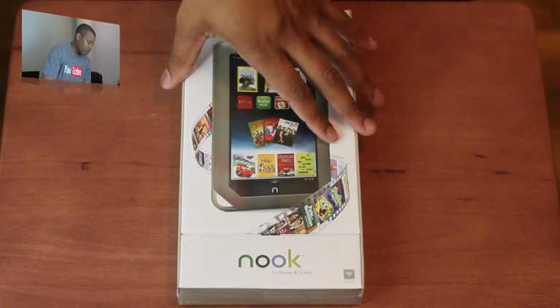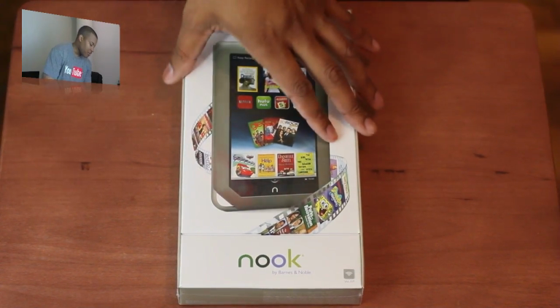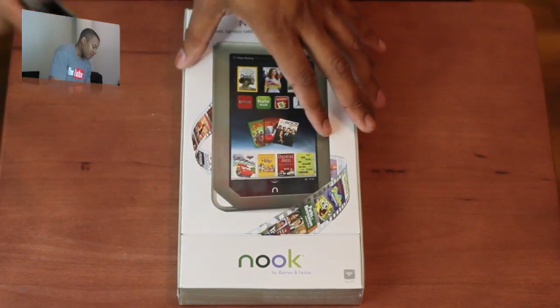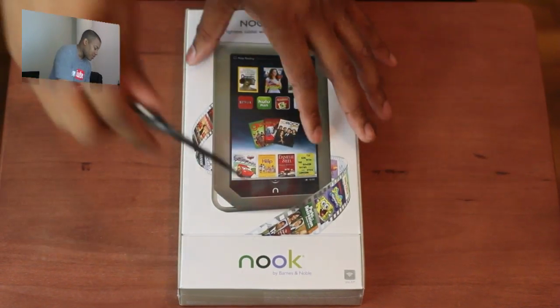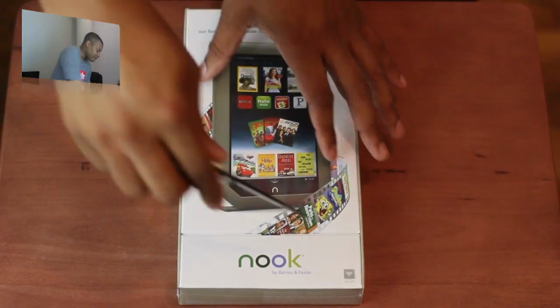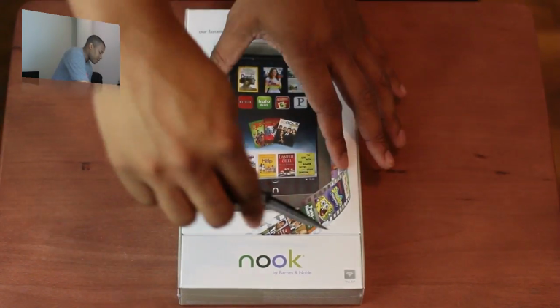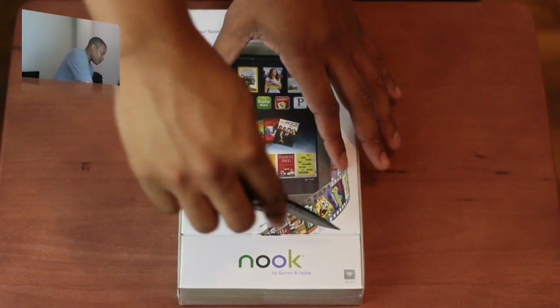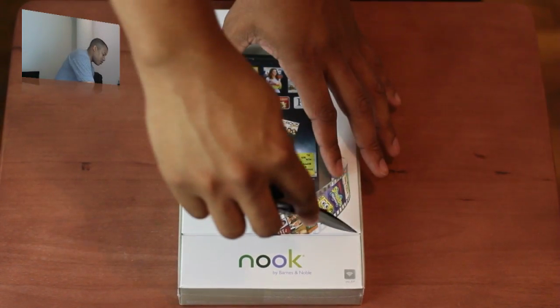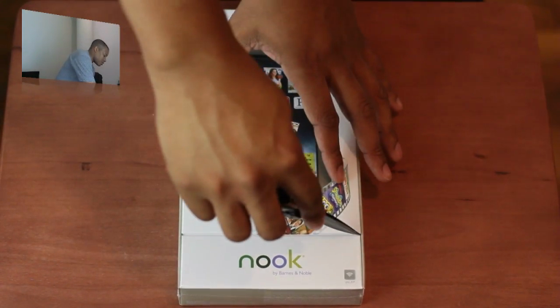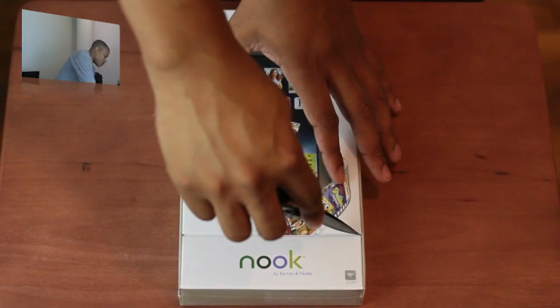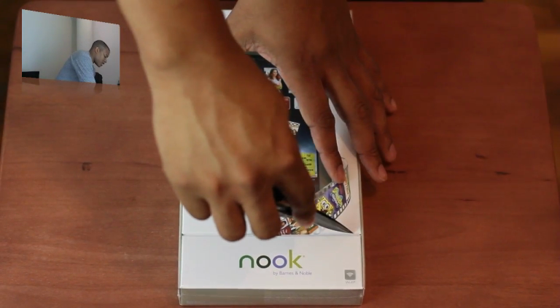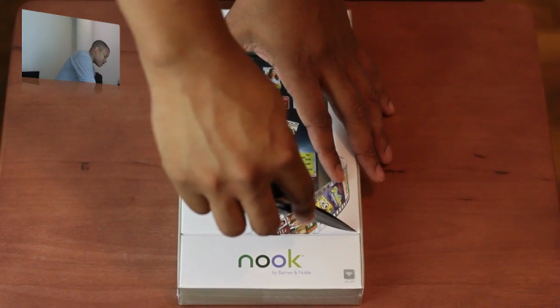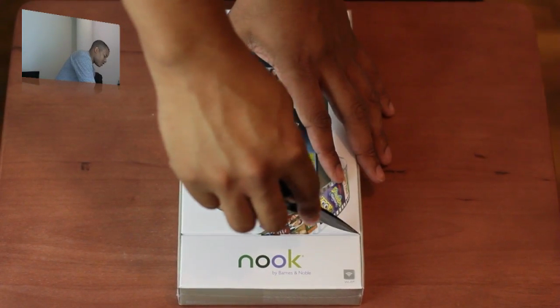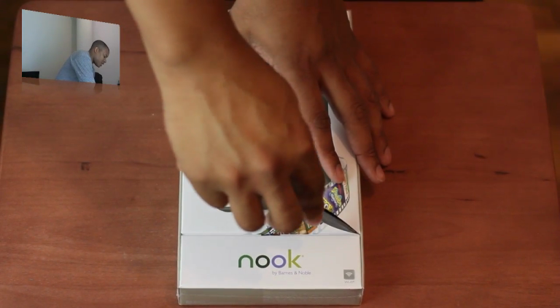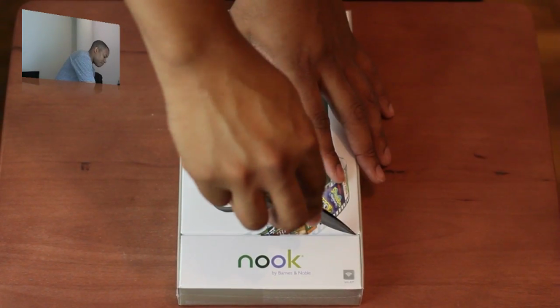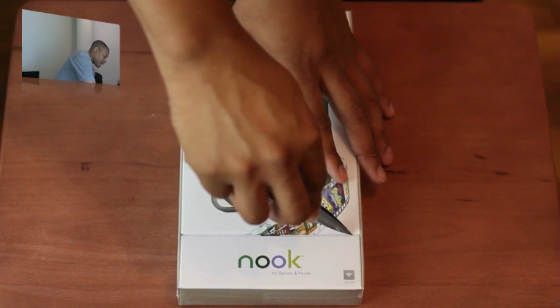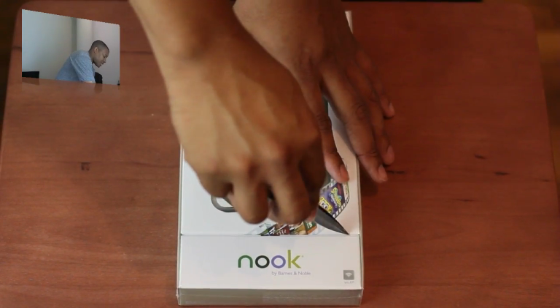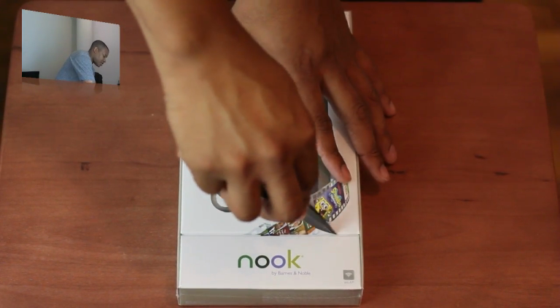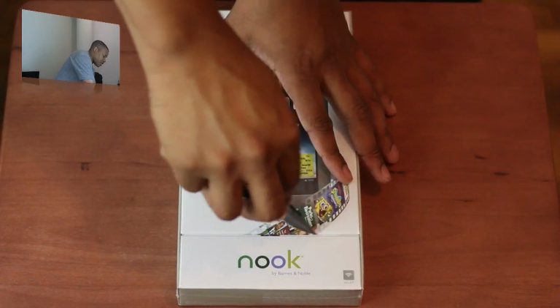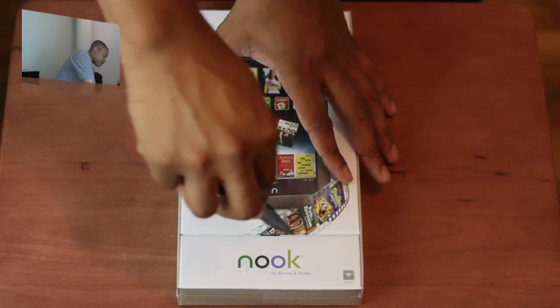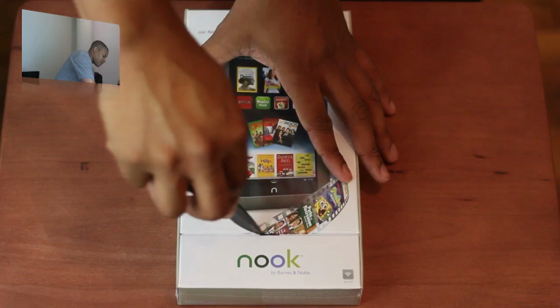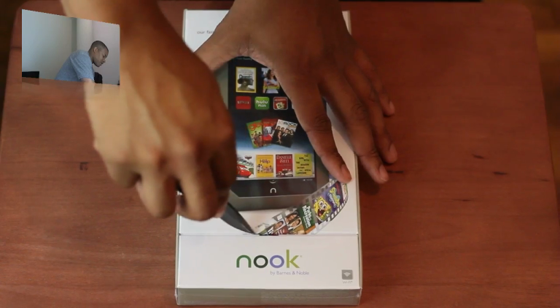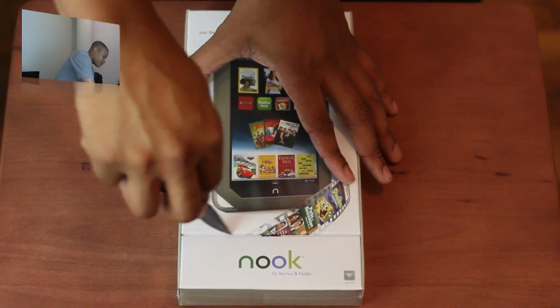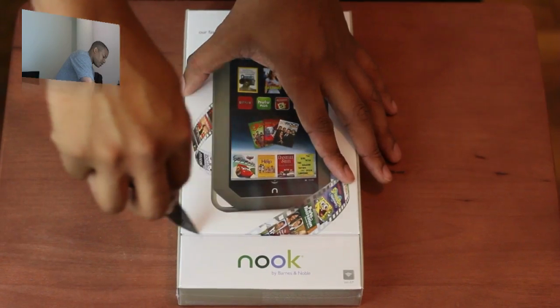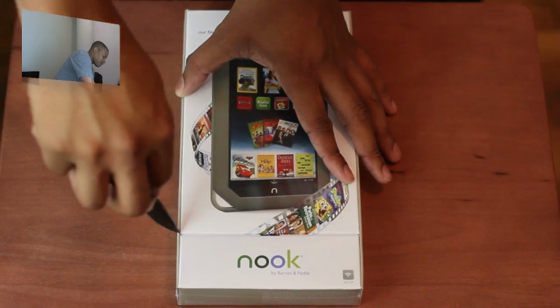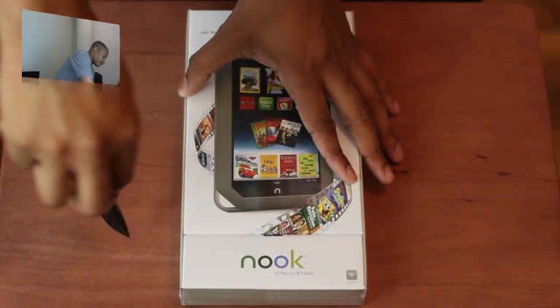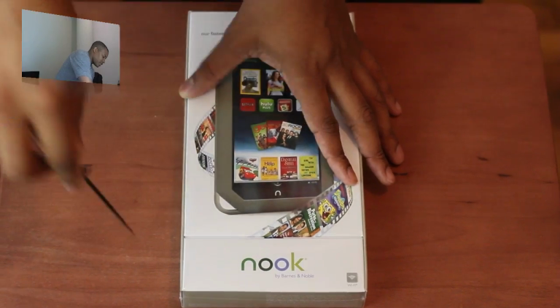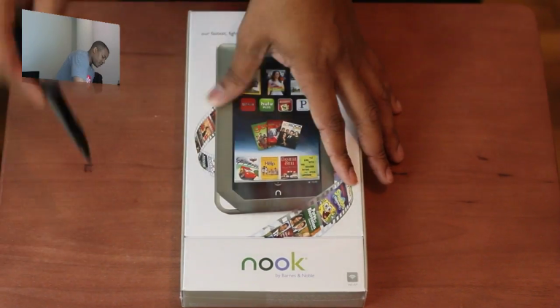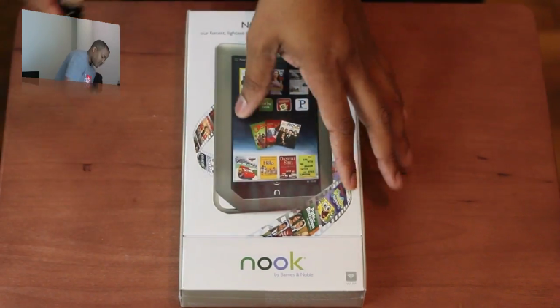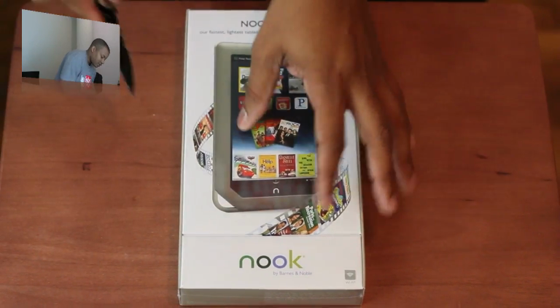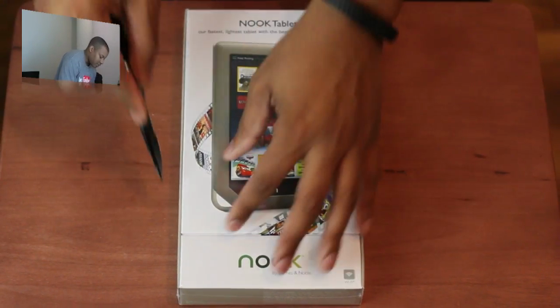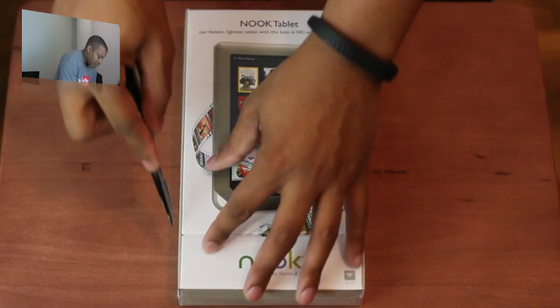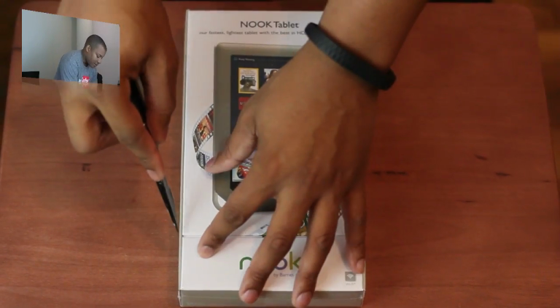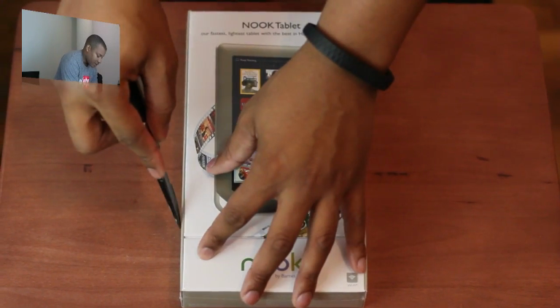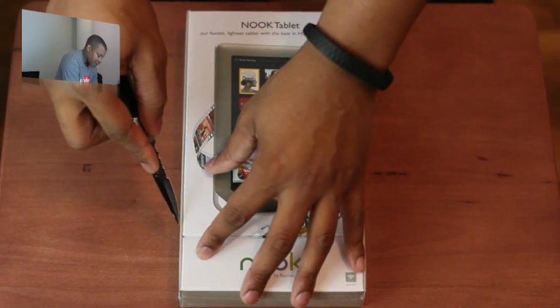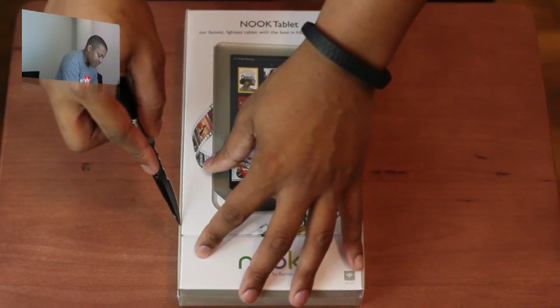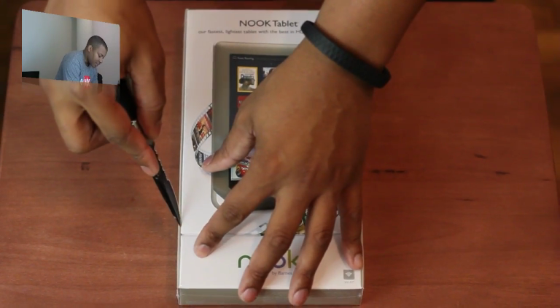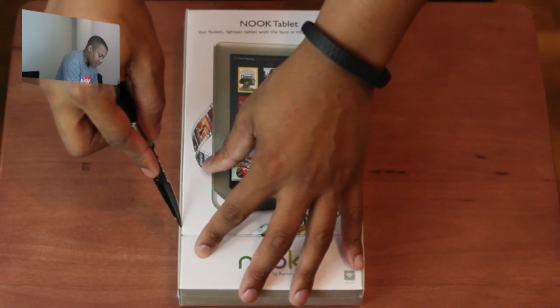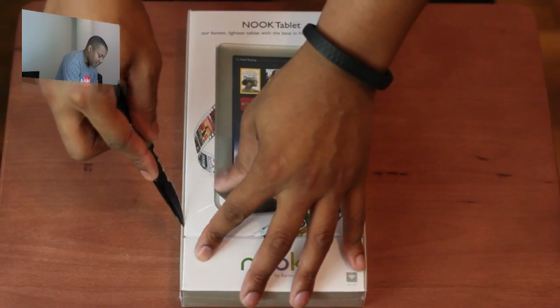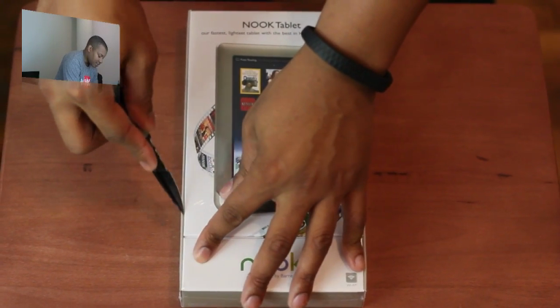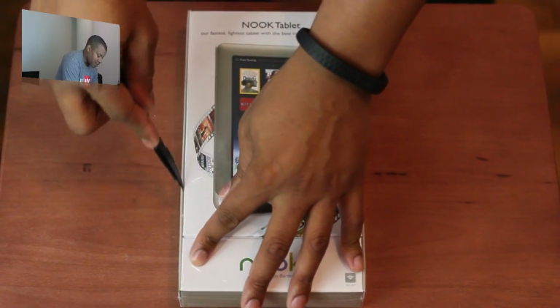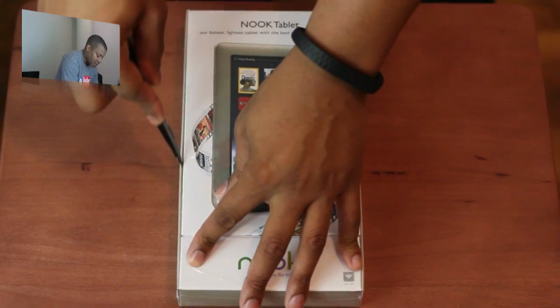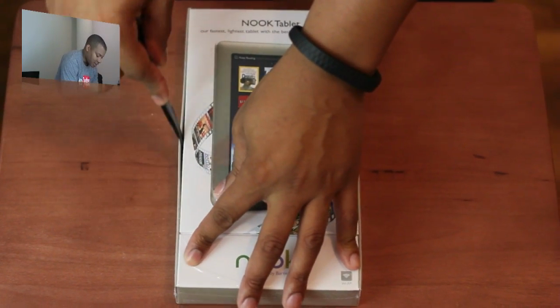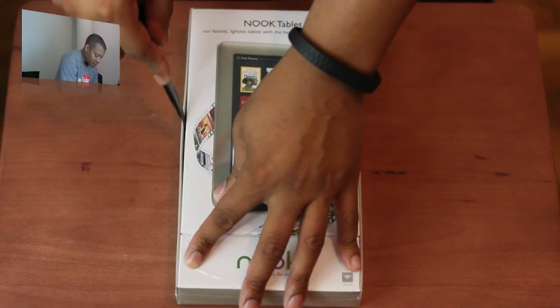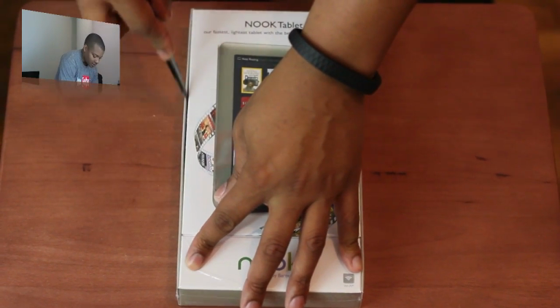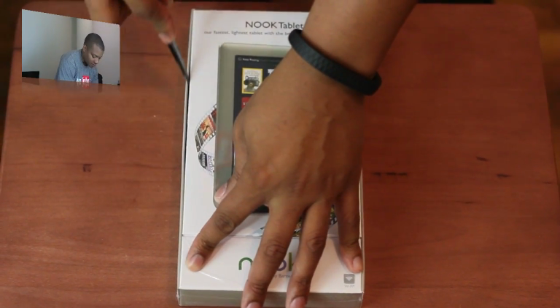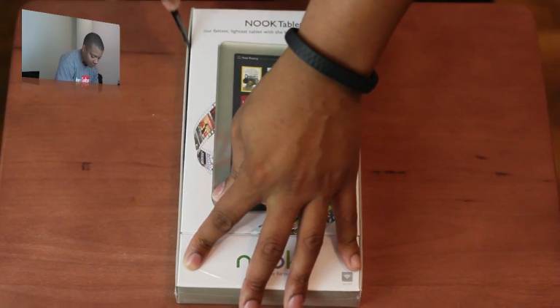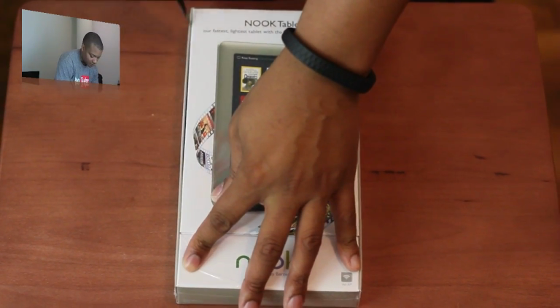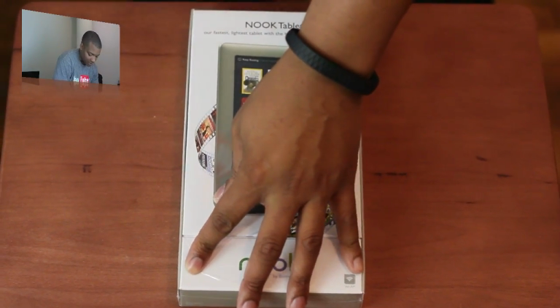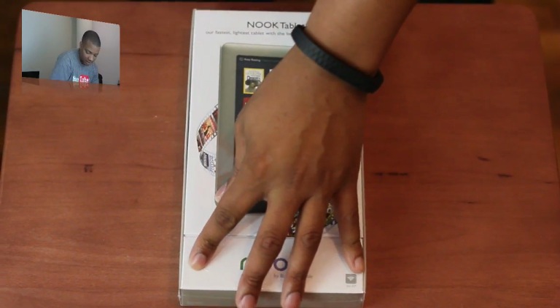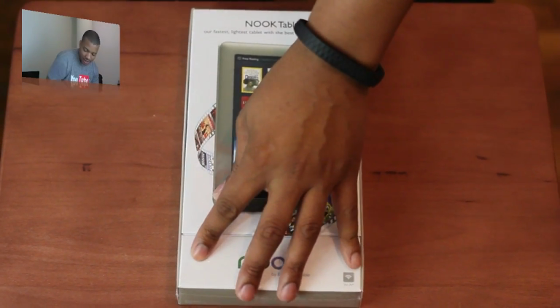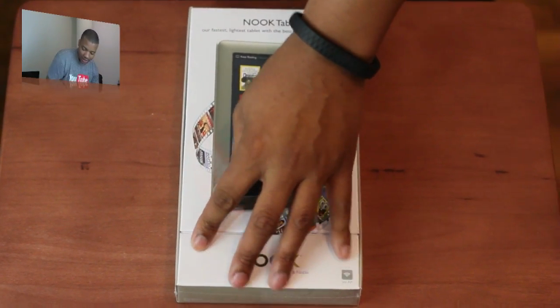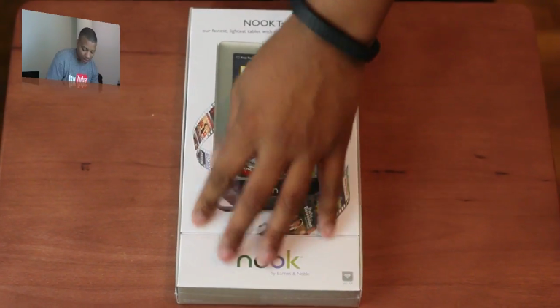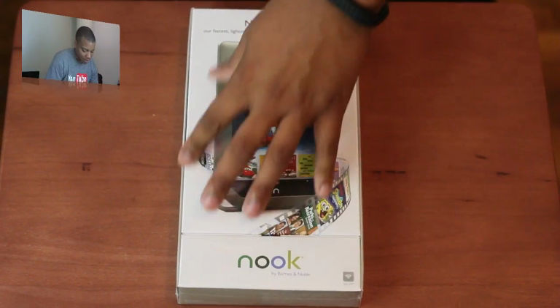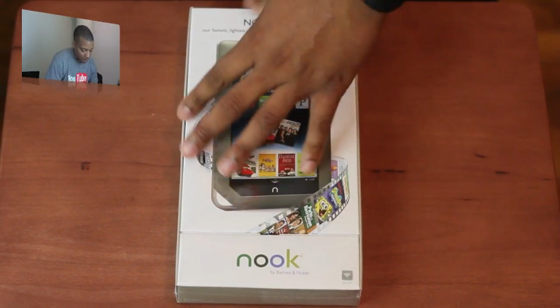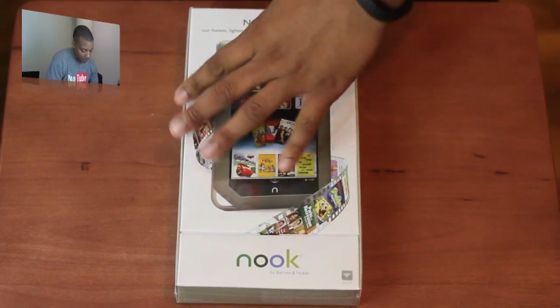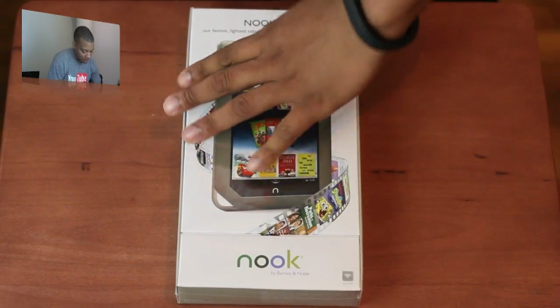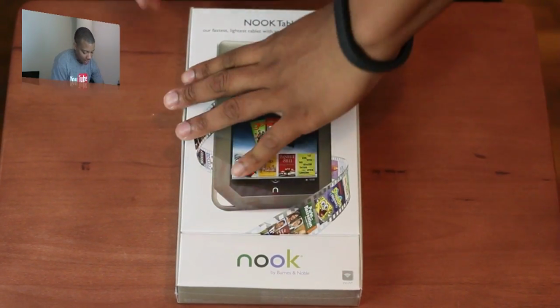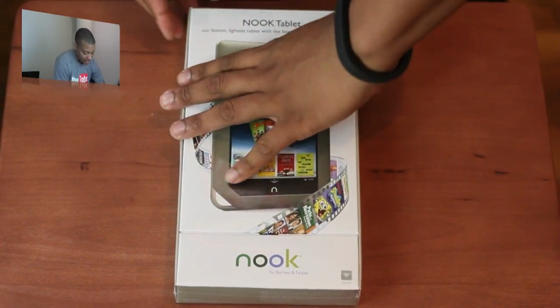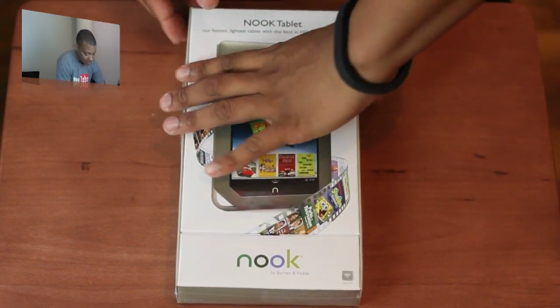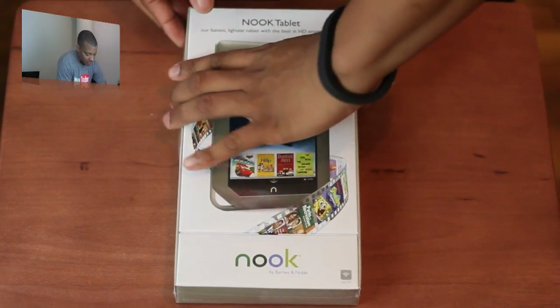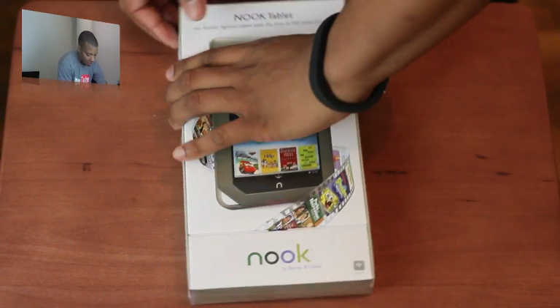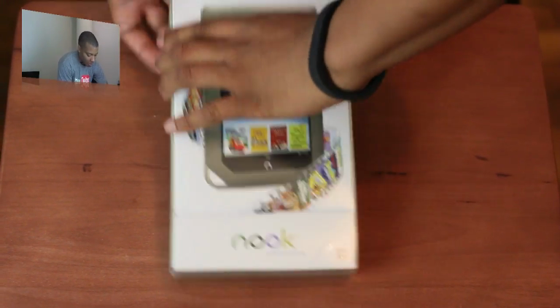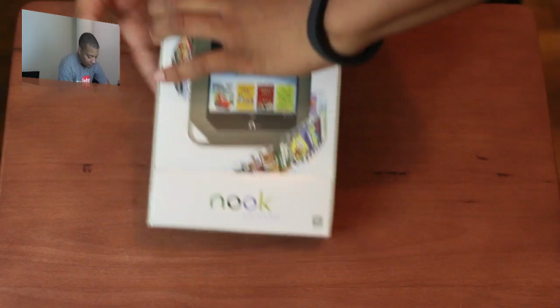But without further ado, I'm going to get into the unboxing here. Going to see how we're going to get inside this thing. Cut some of that plastic off.